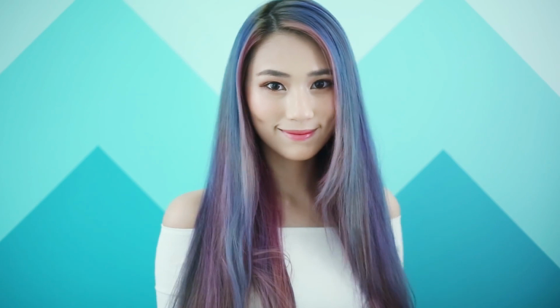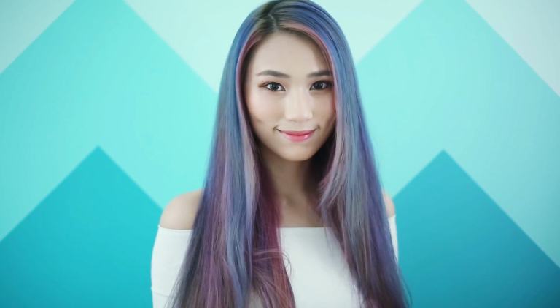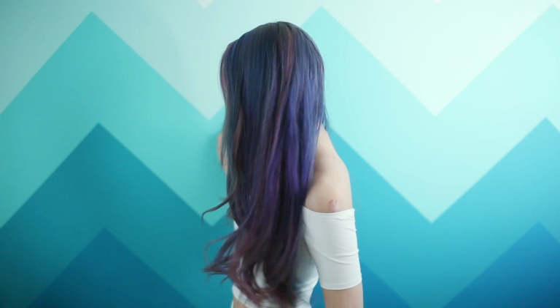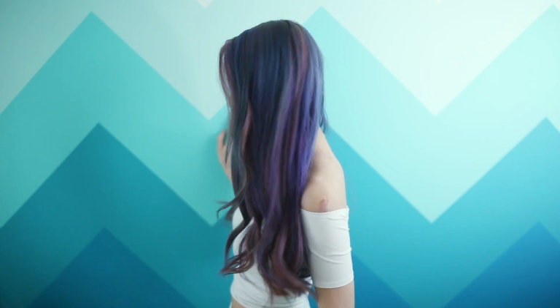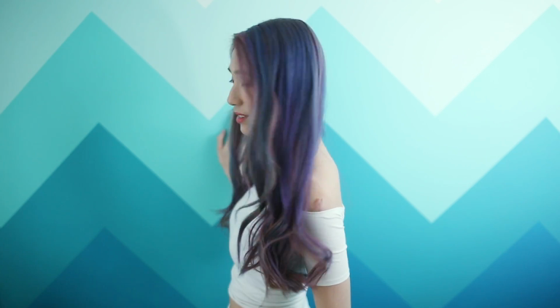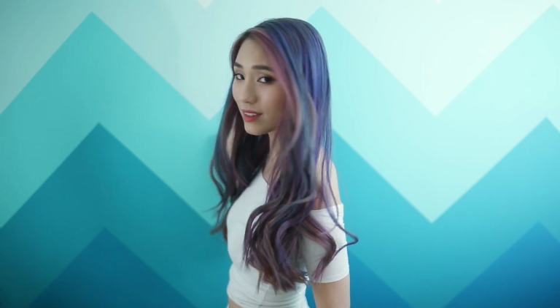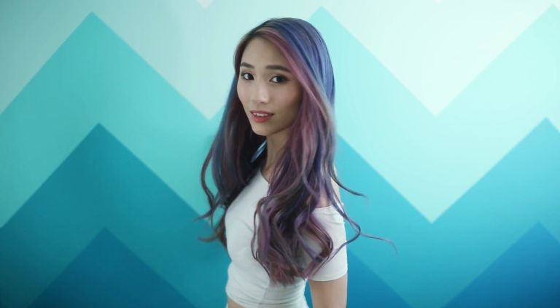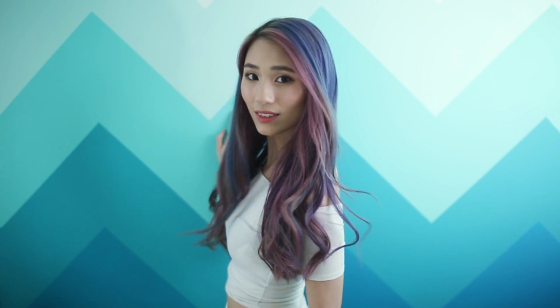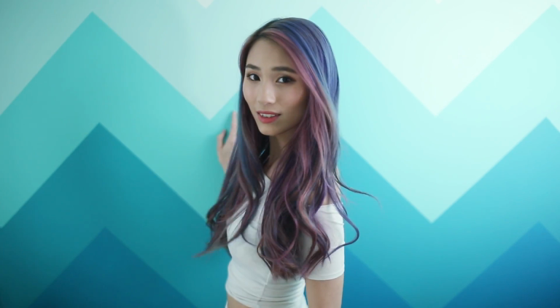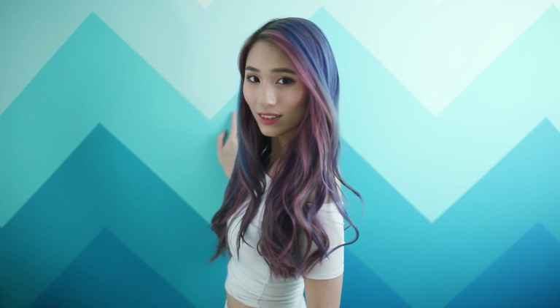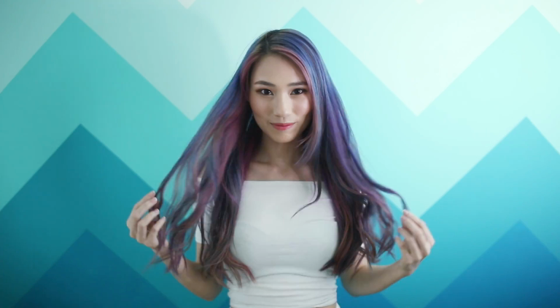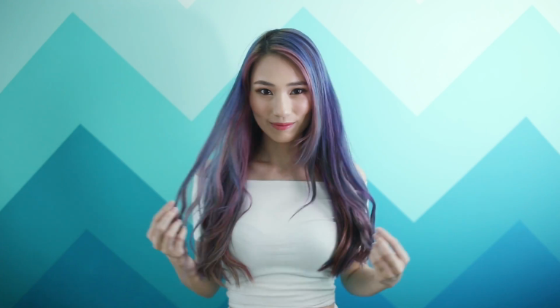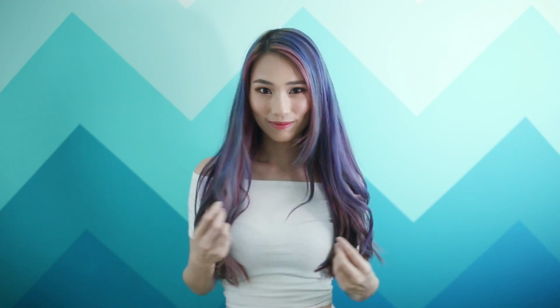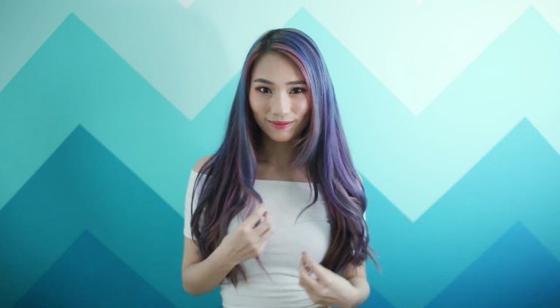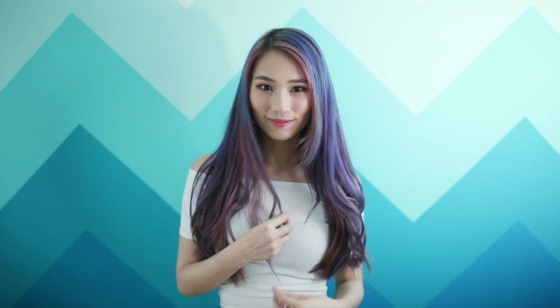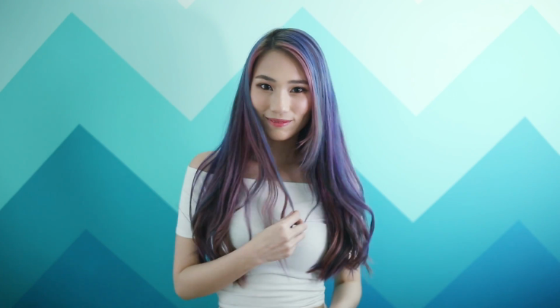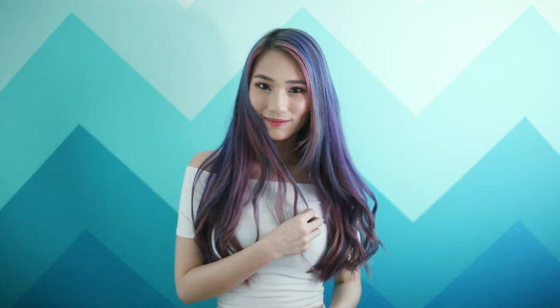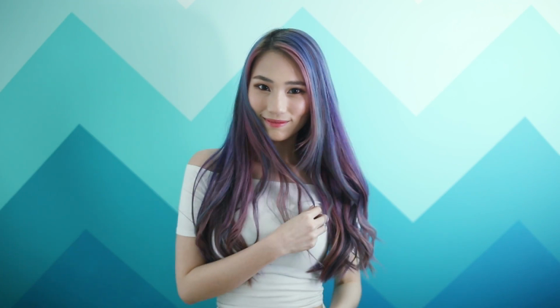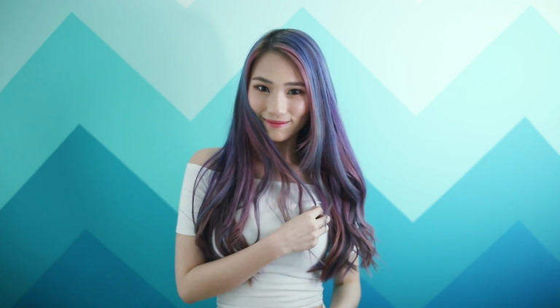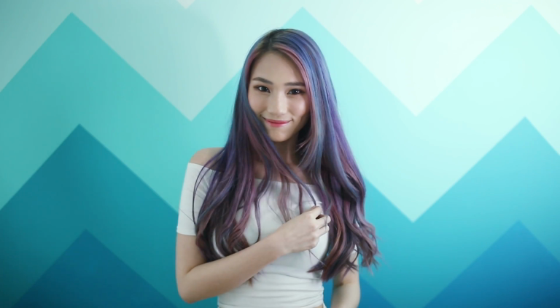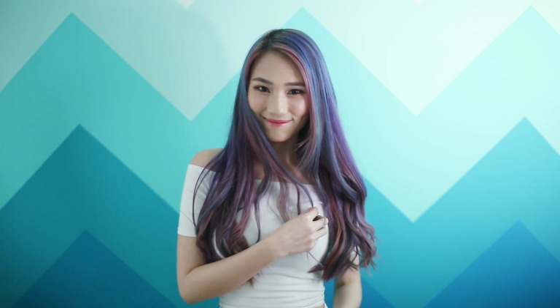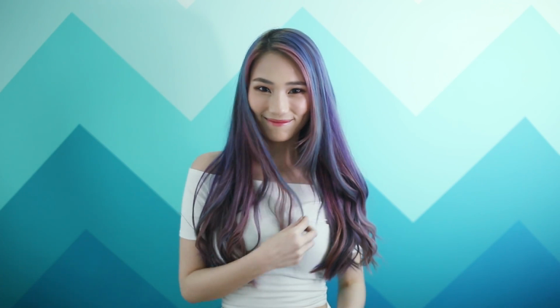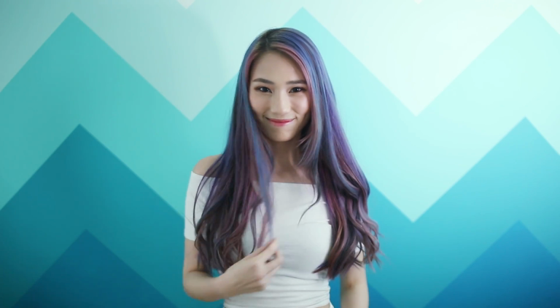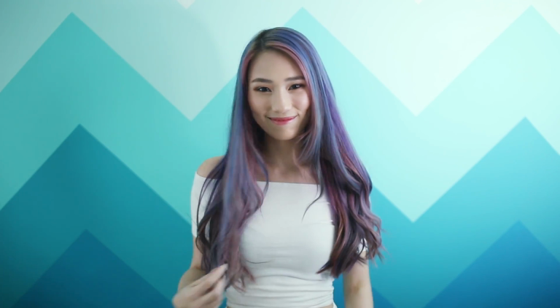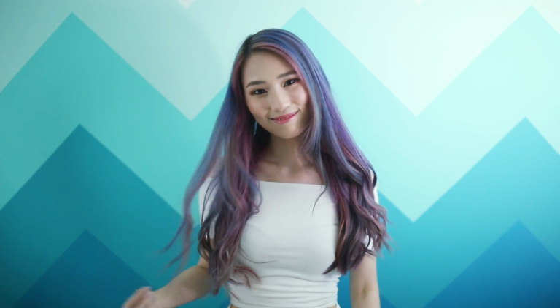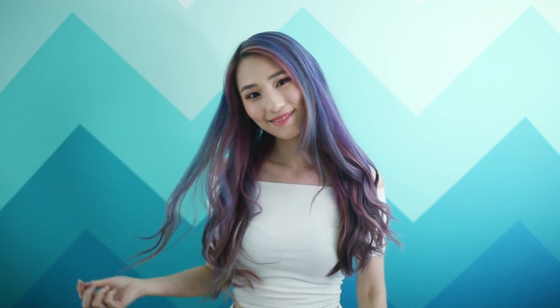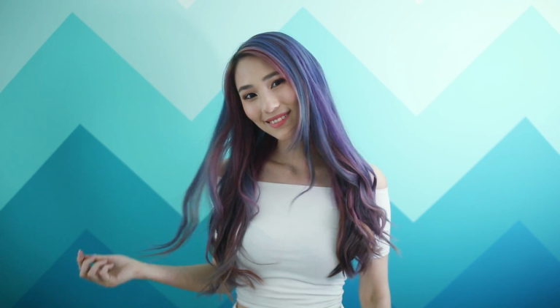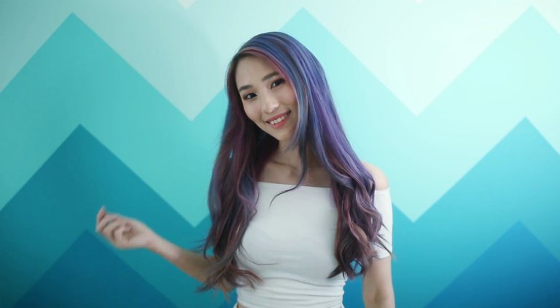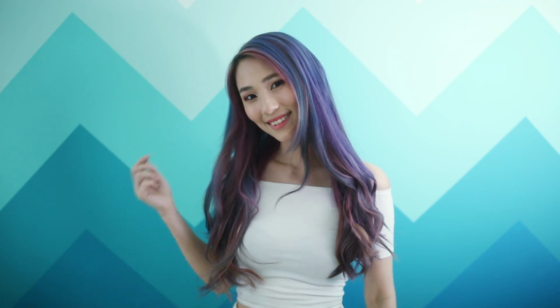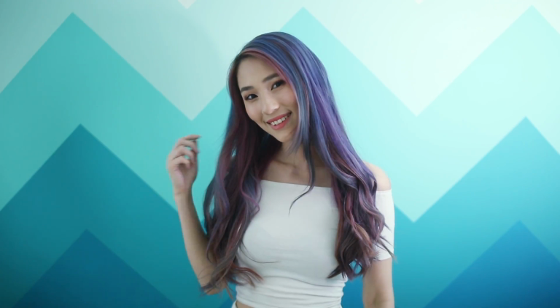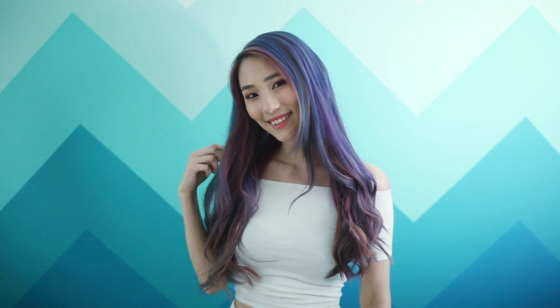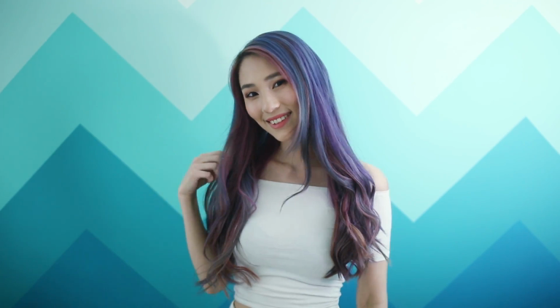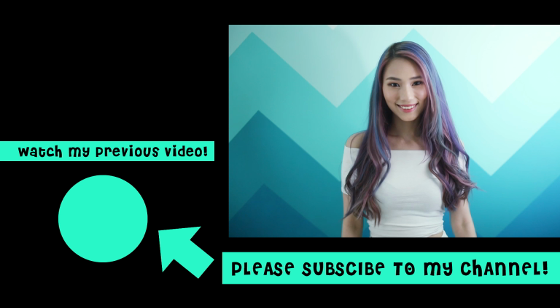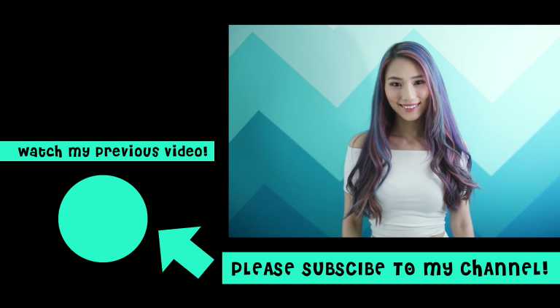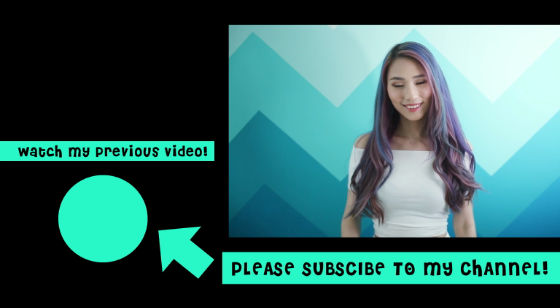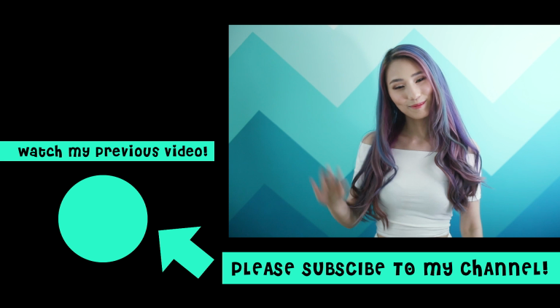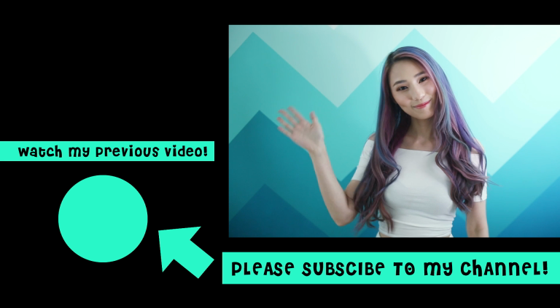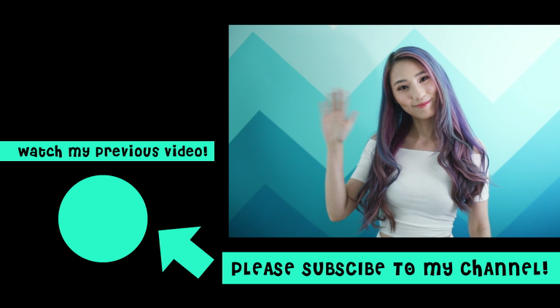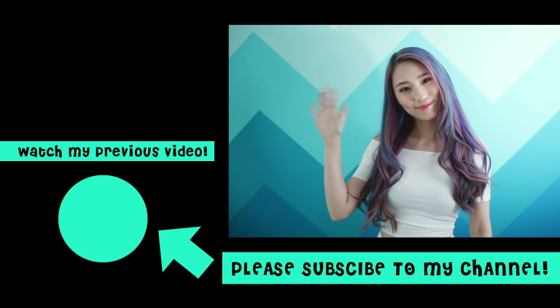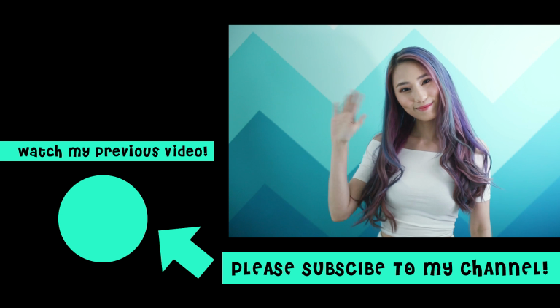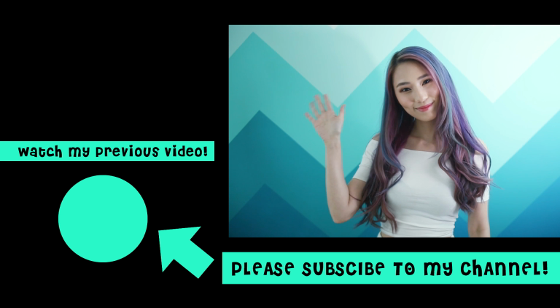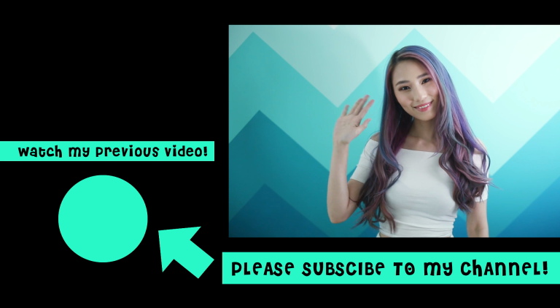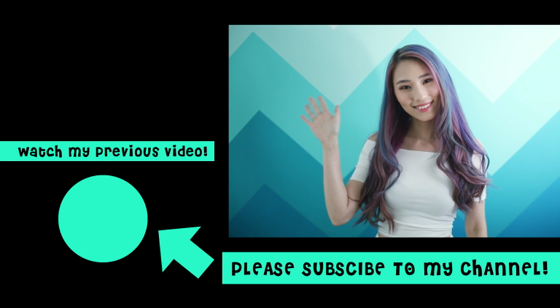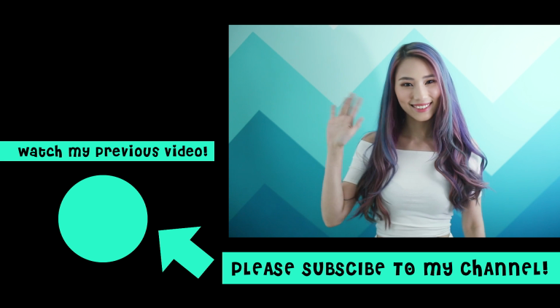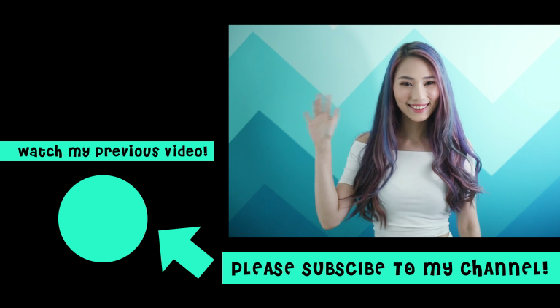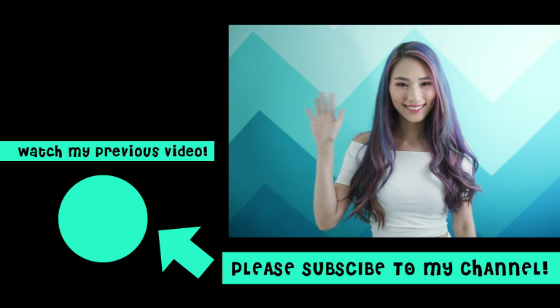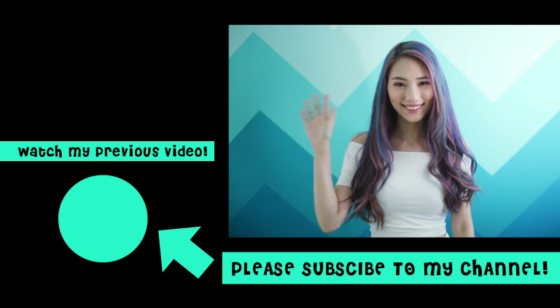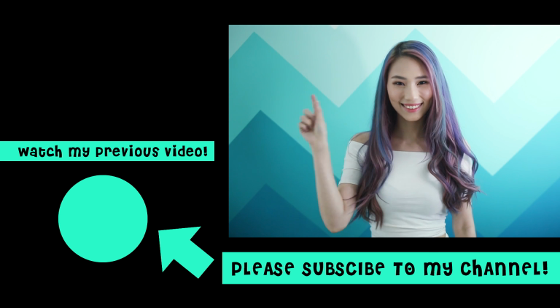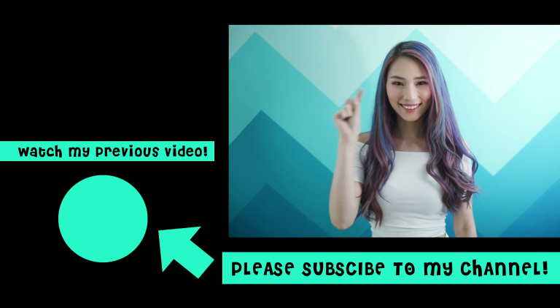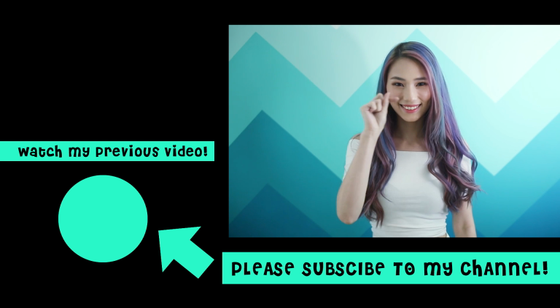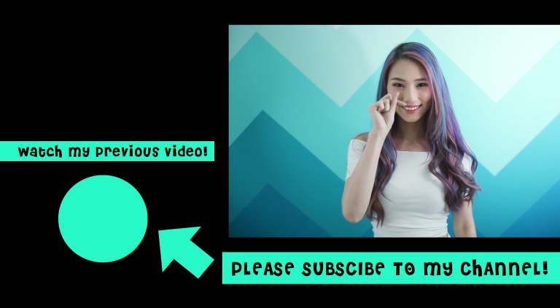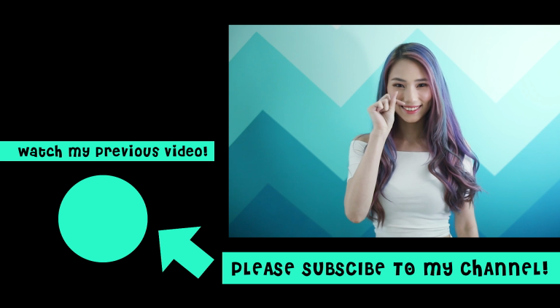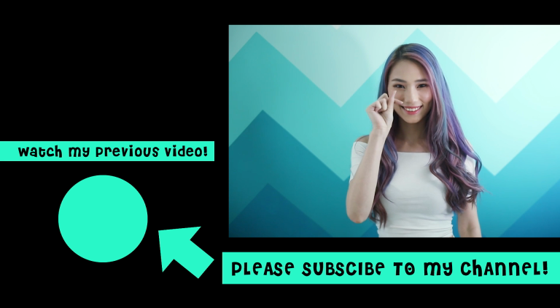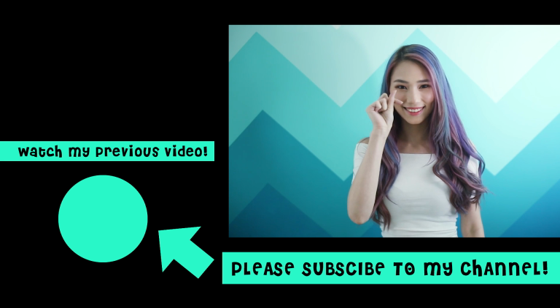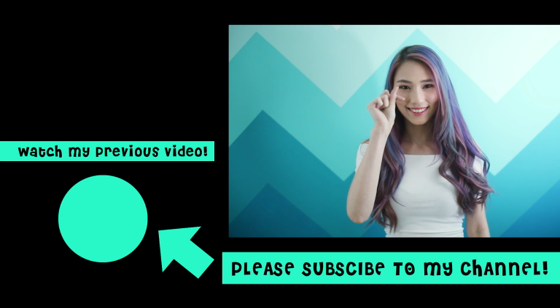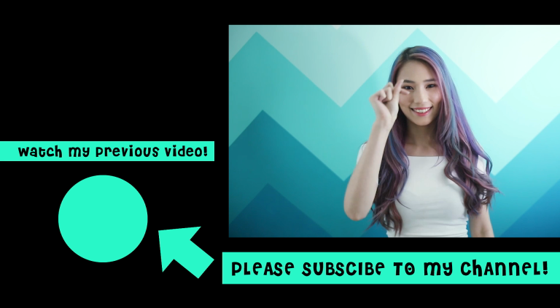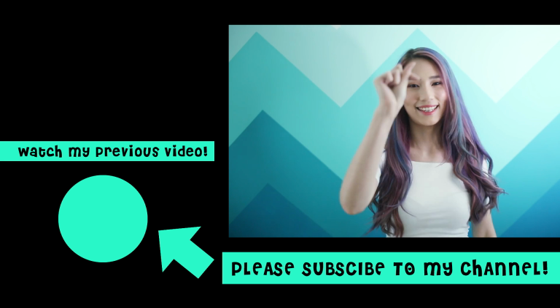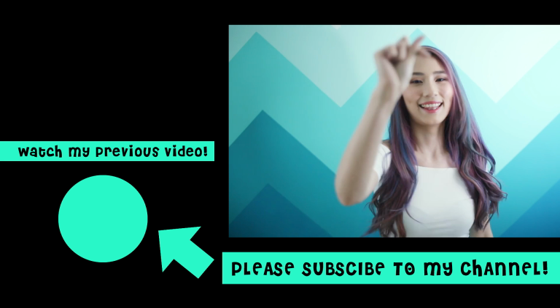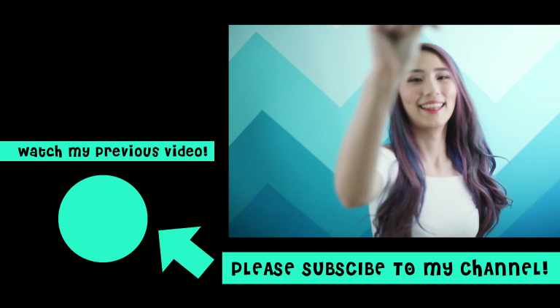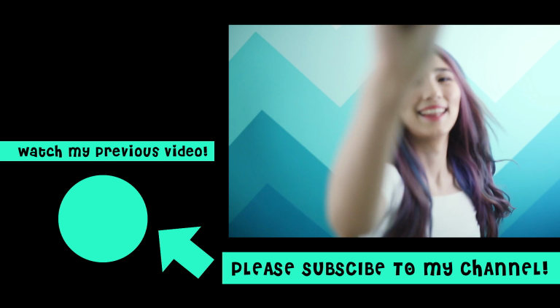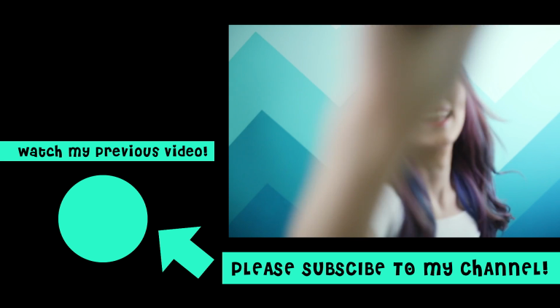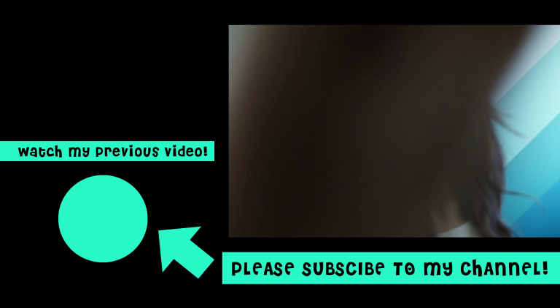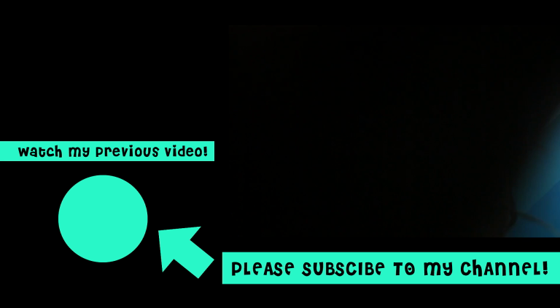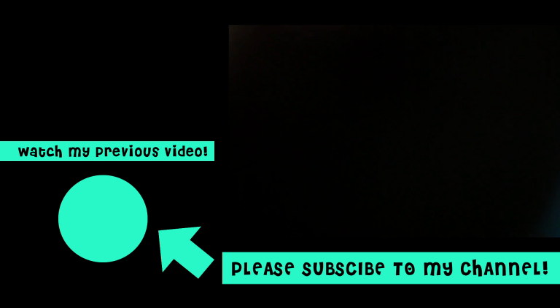Good luck guys! And that's all for today. Don't forget to join the family by subscribing to my YouTube channel. I'll see you next time. Bye!